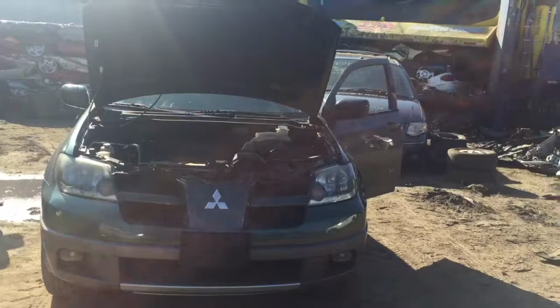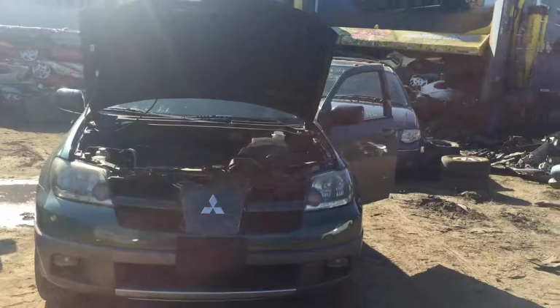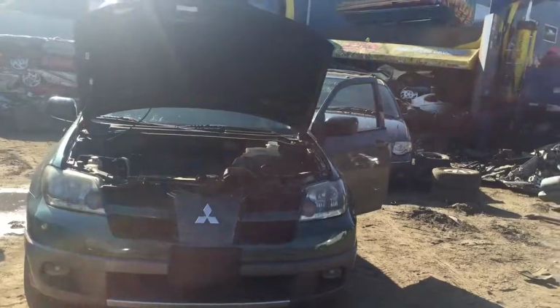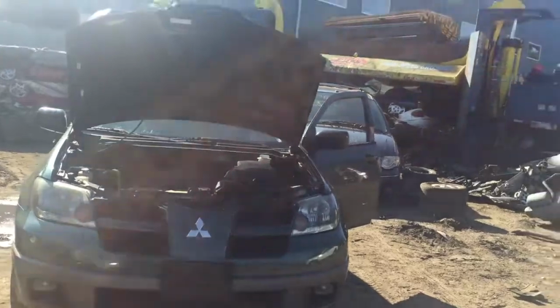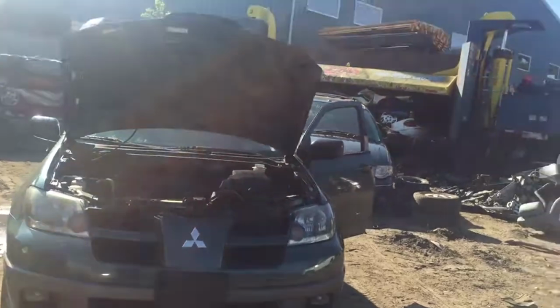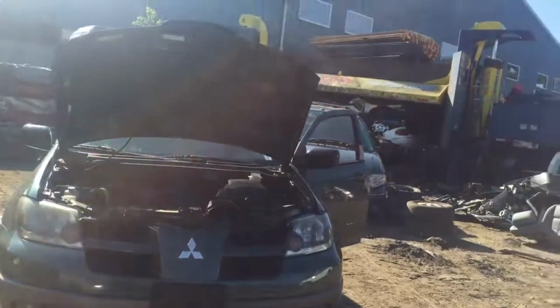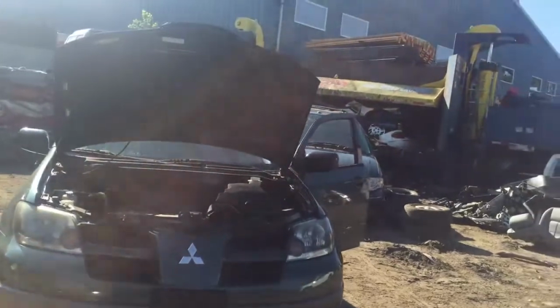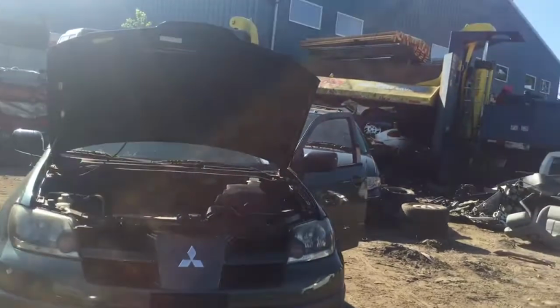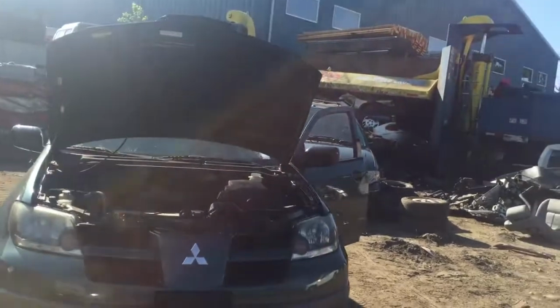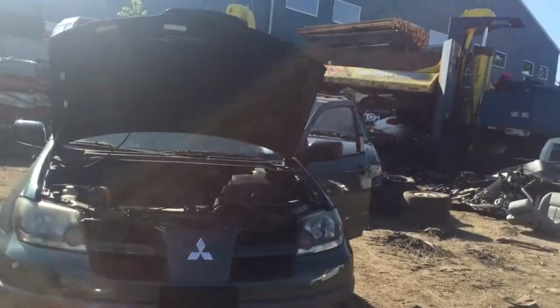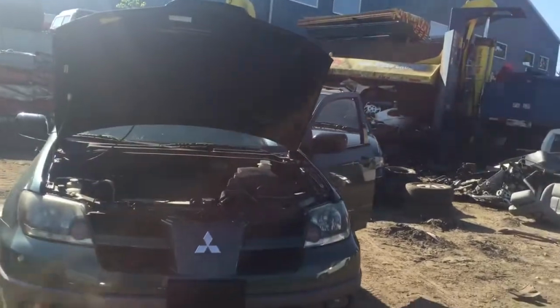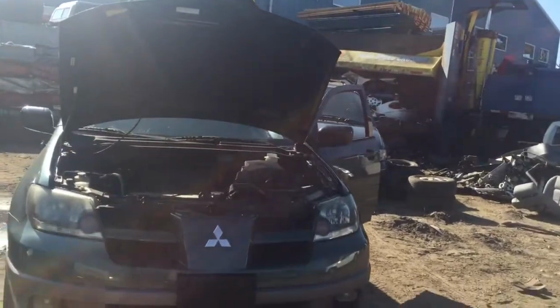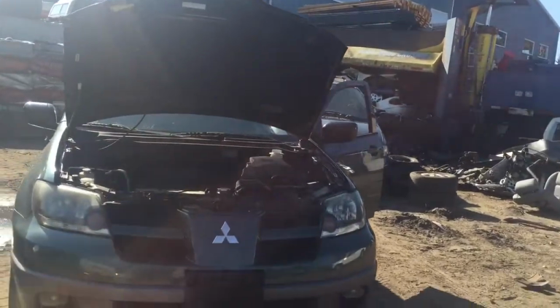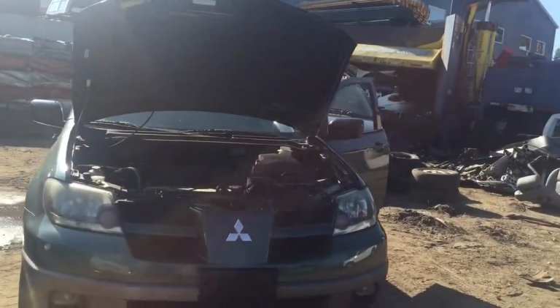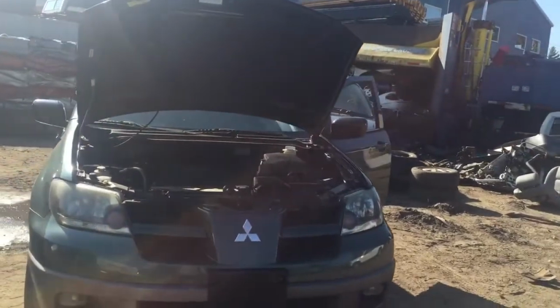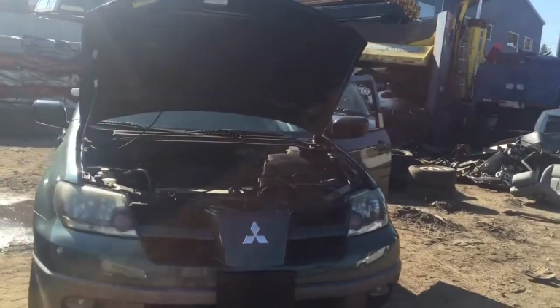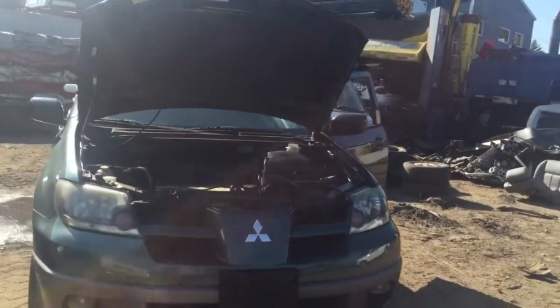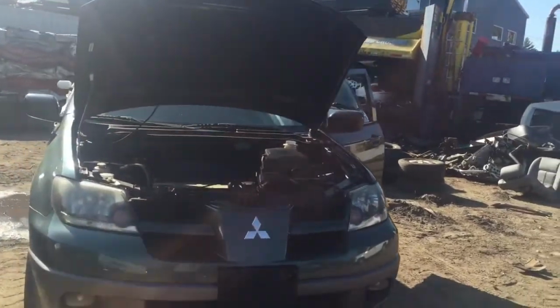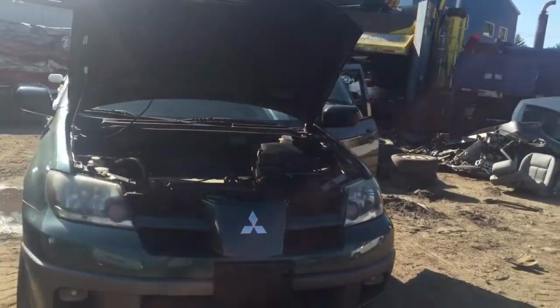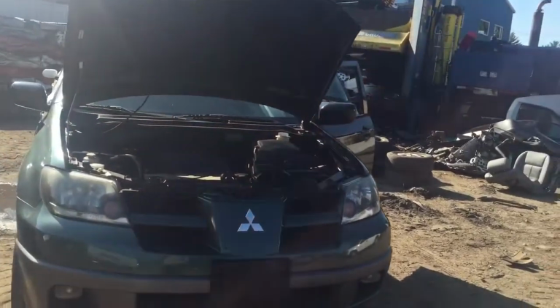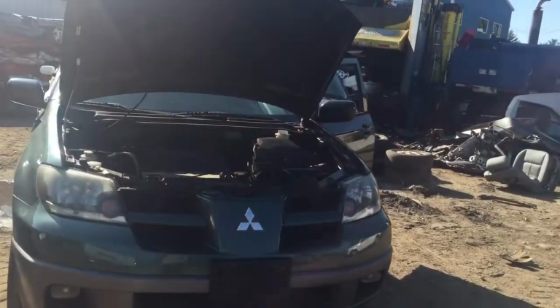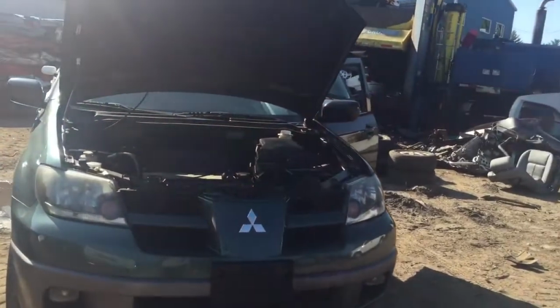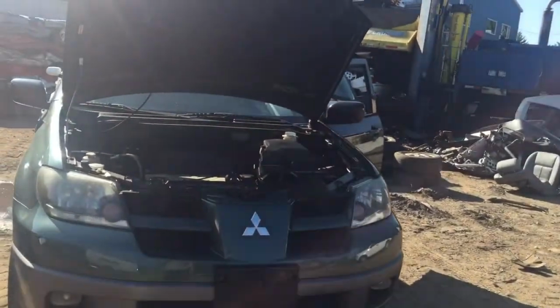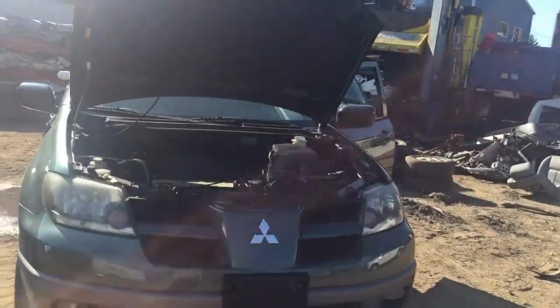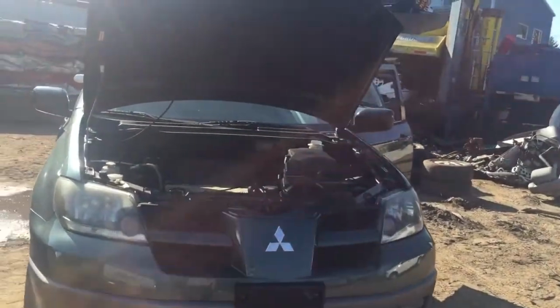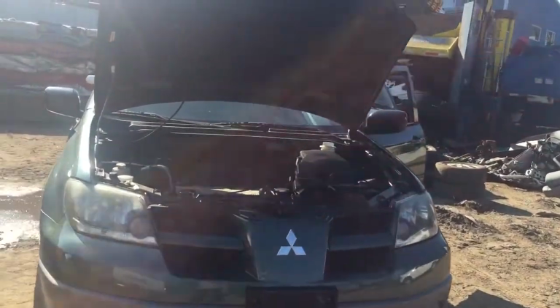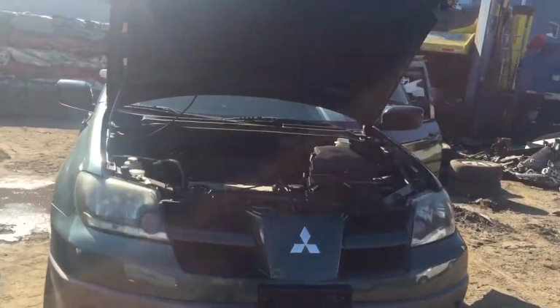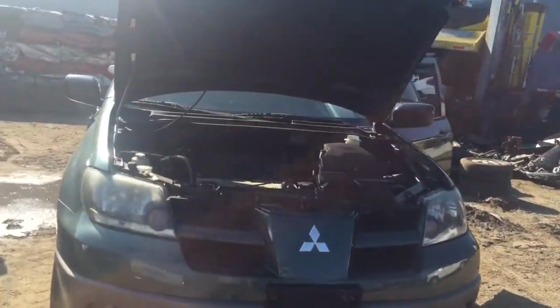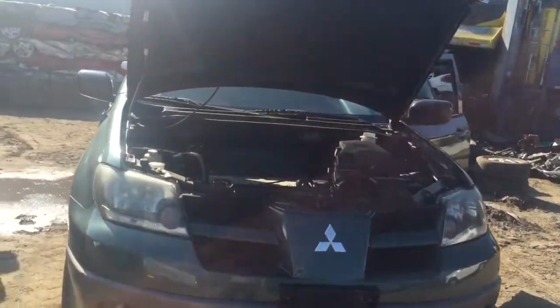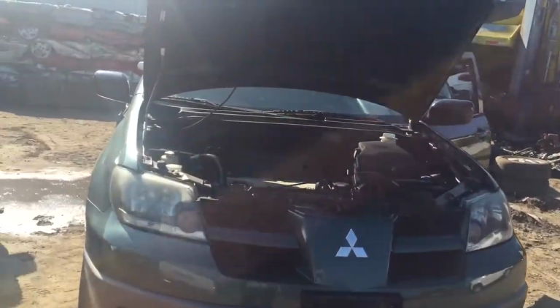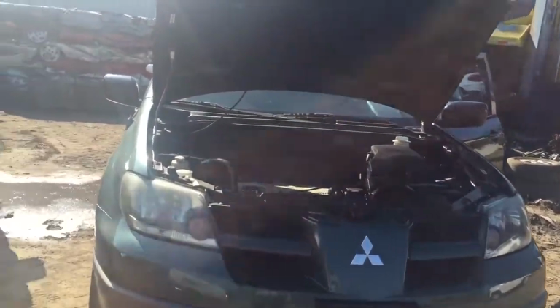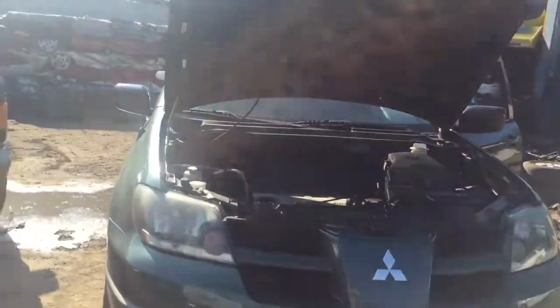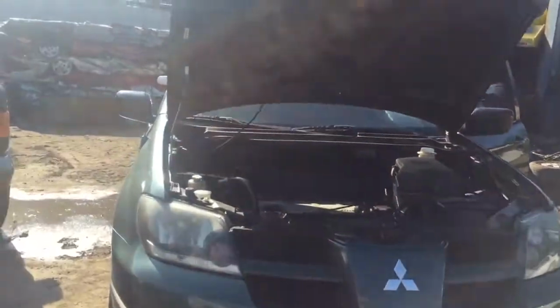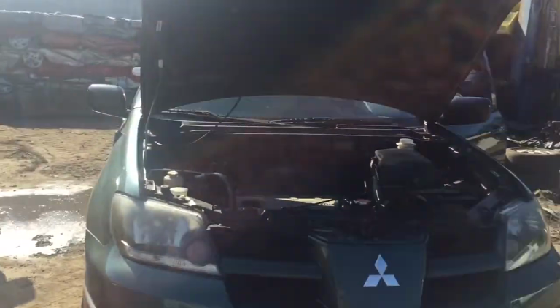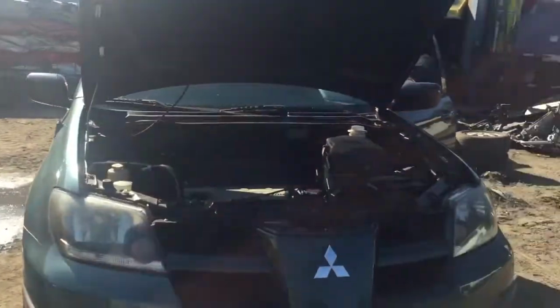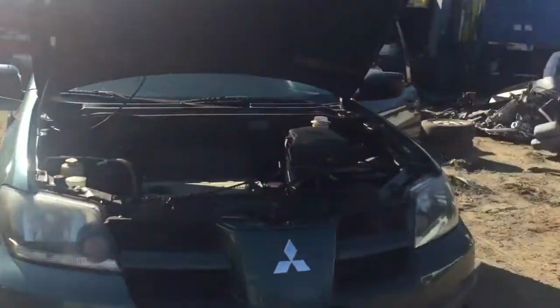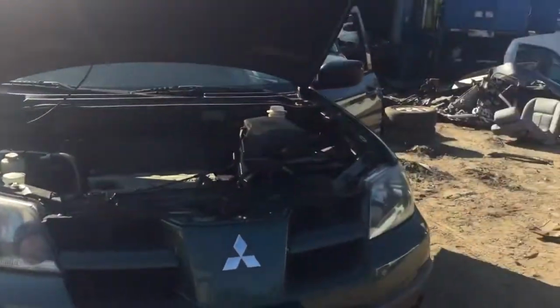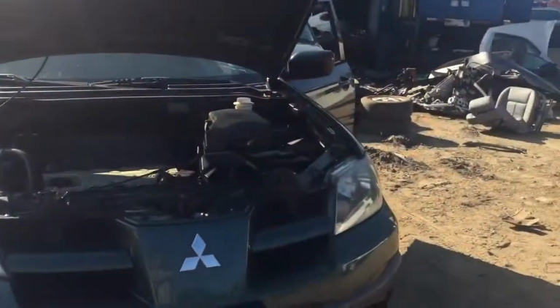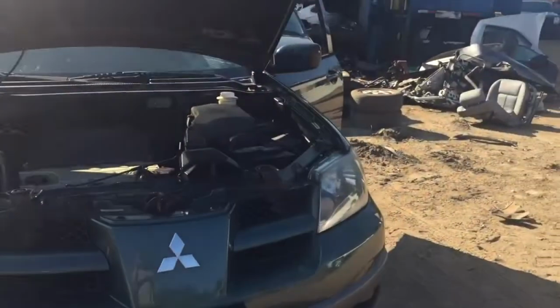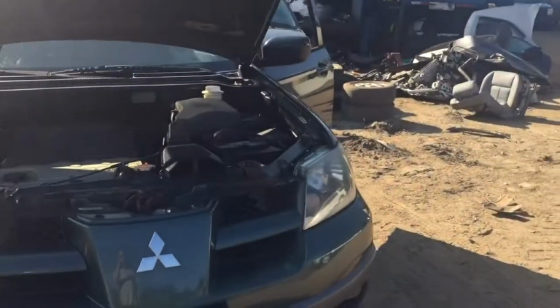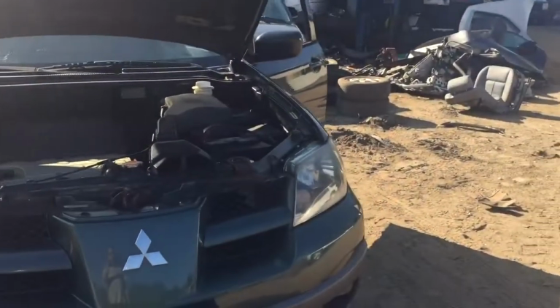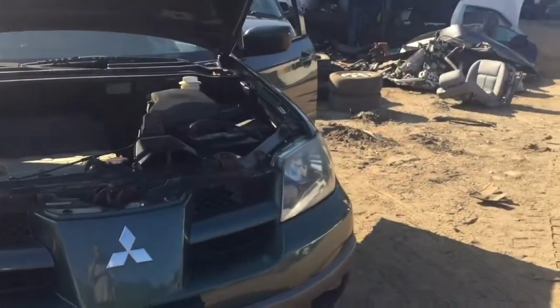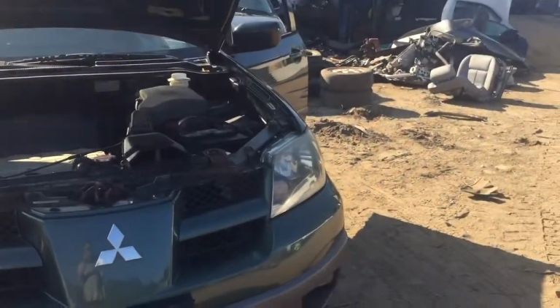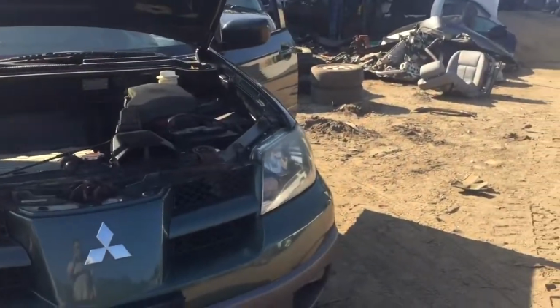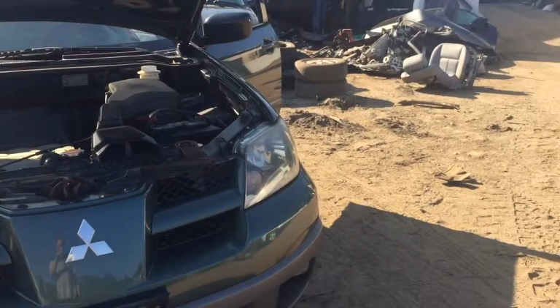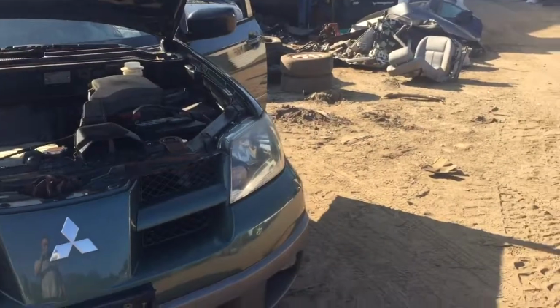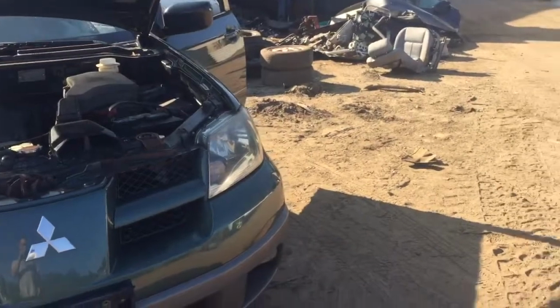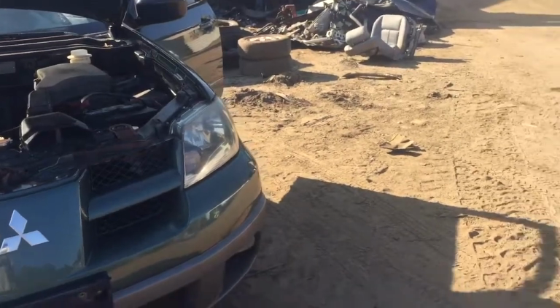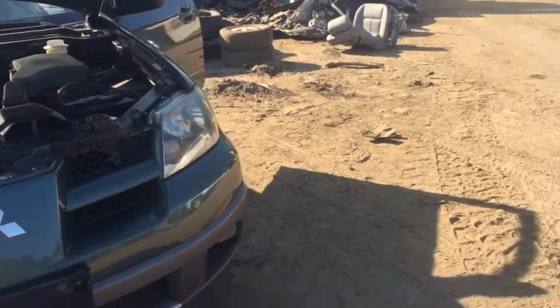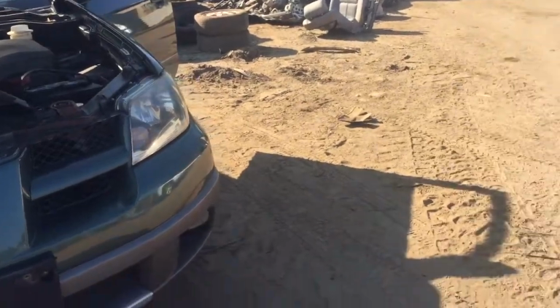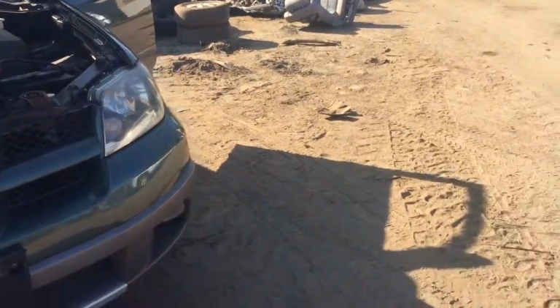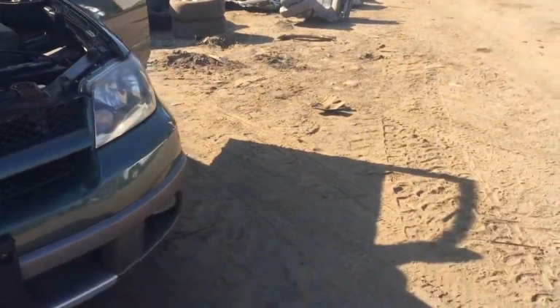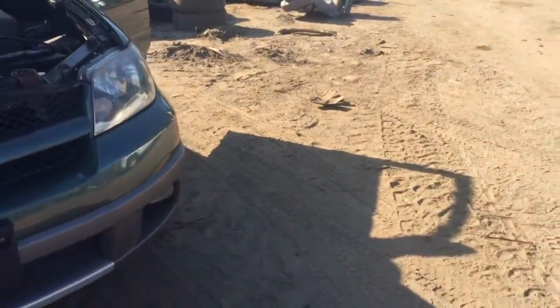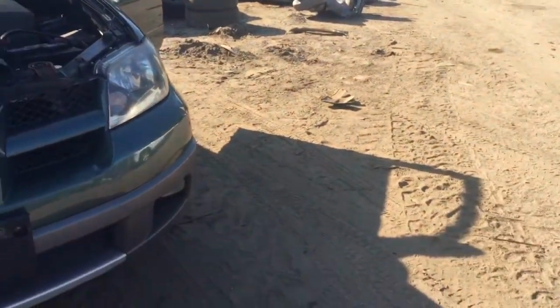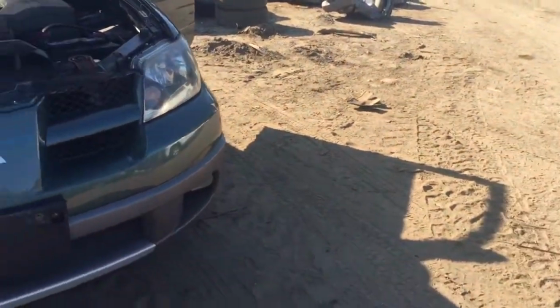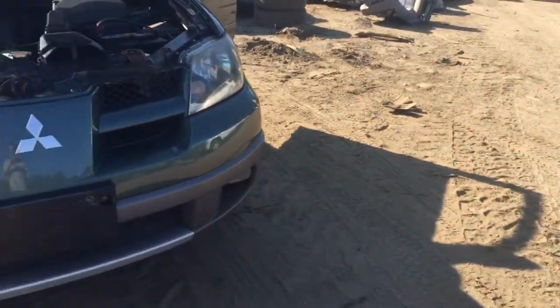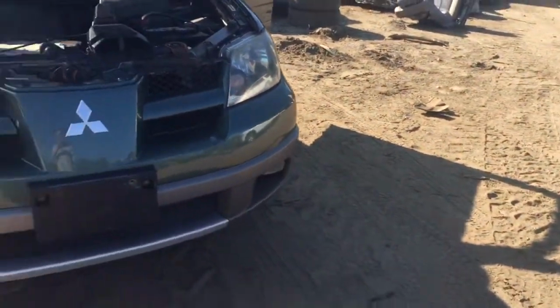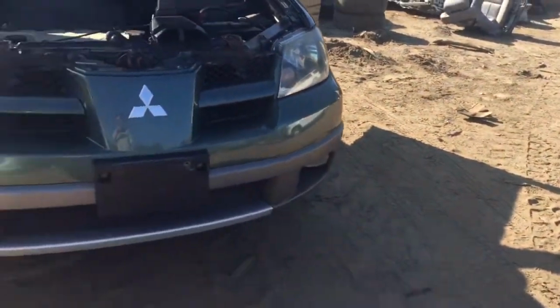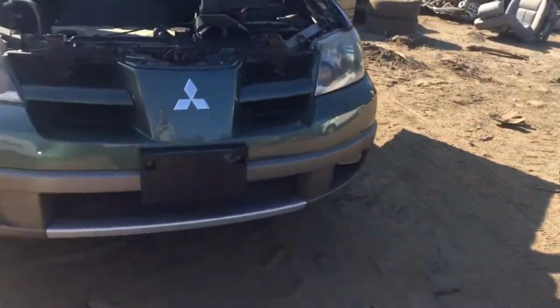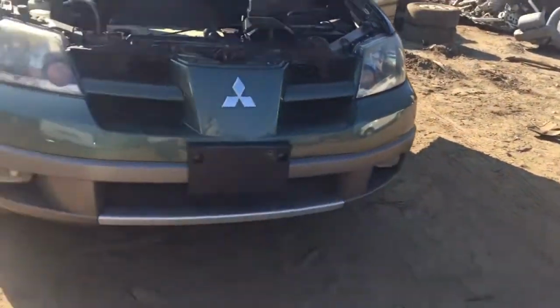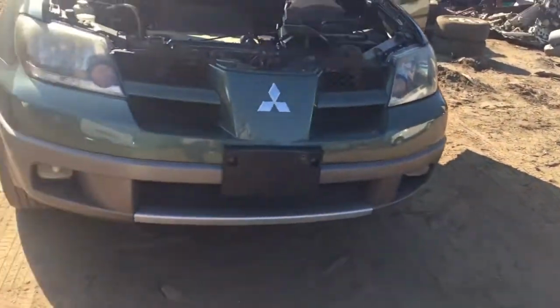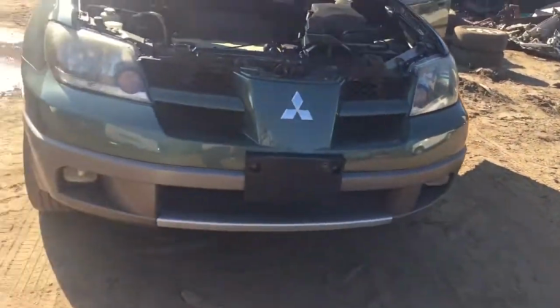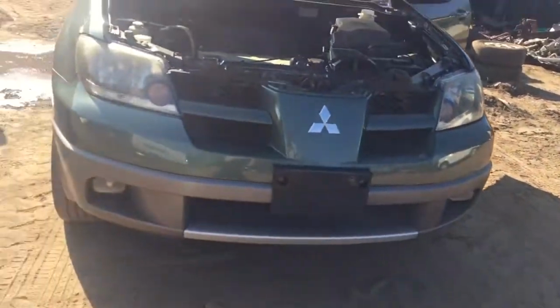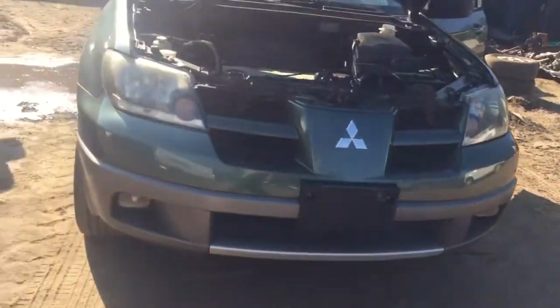AM 1556. It's a 2004 Mitsubishi Outlander. Two good headlights. Front bumper looks good.